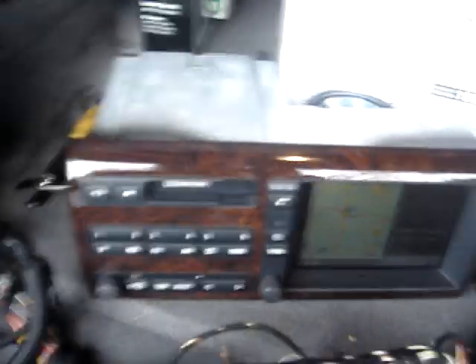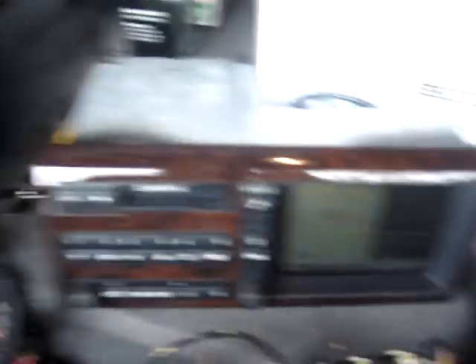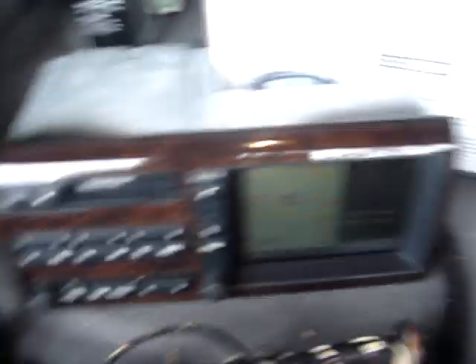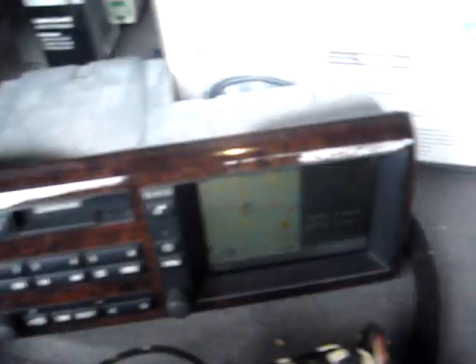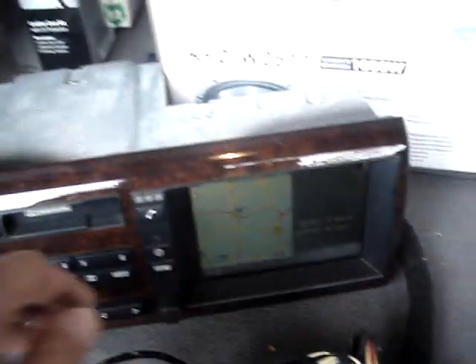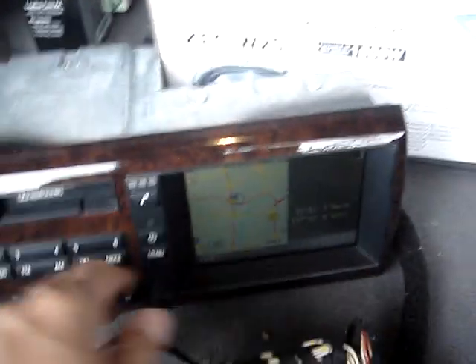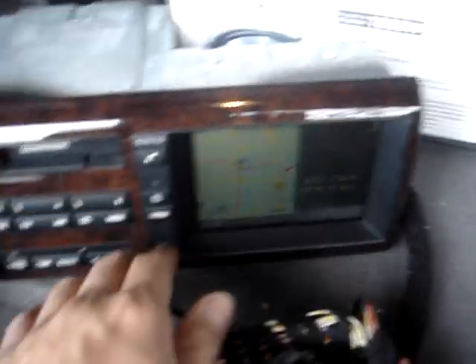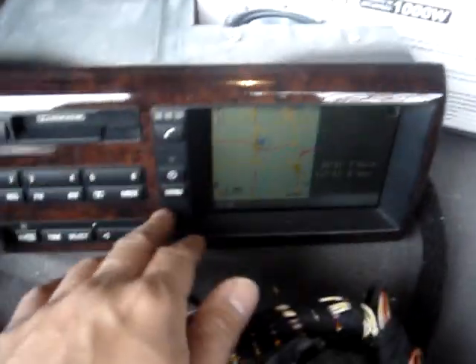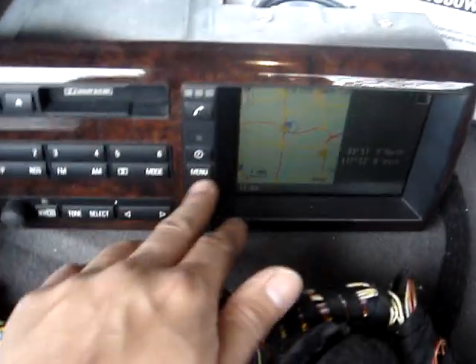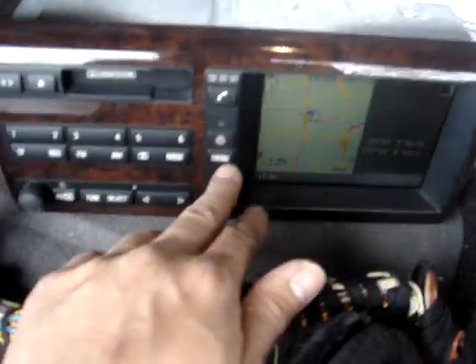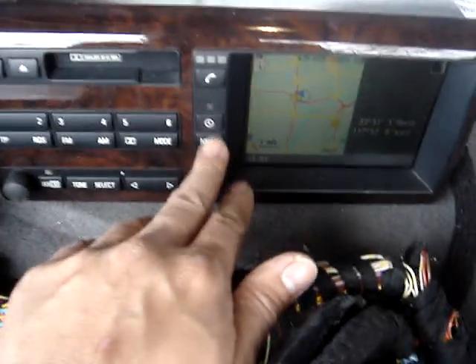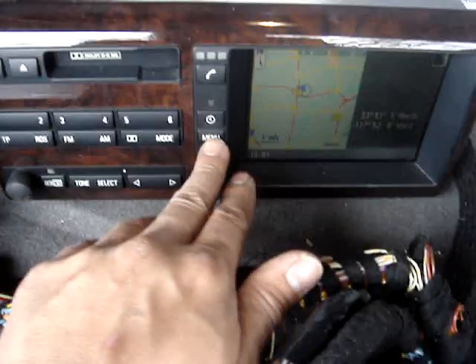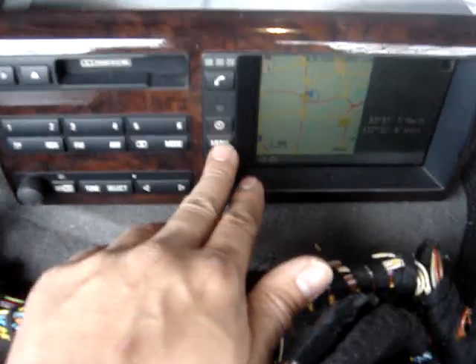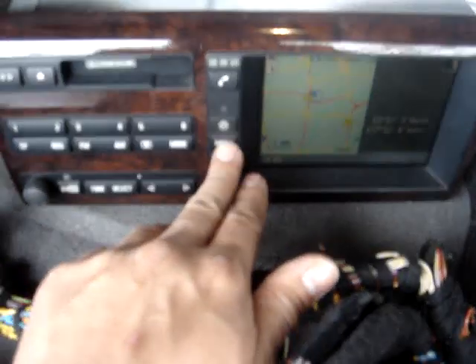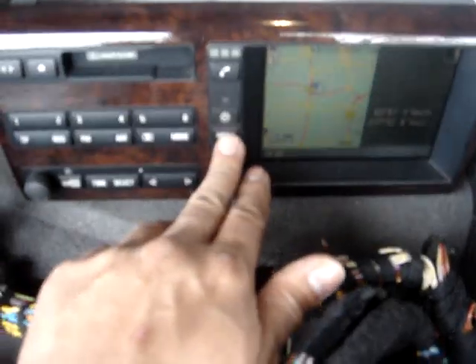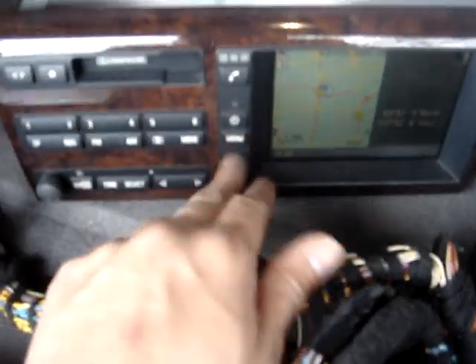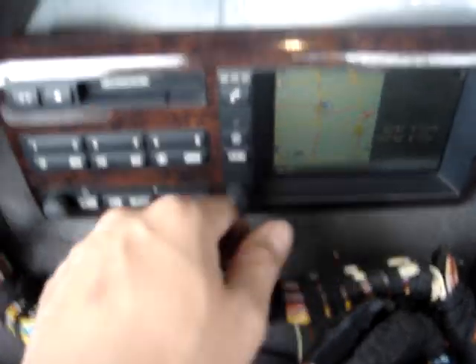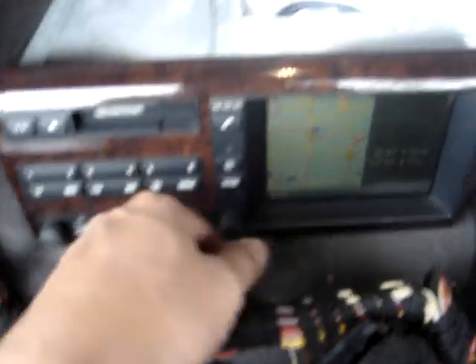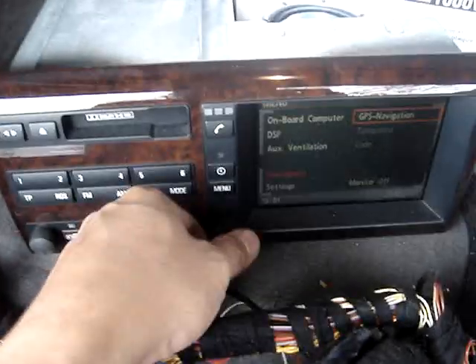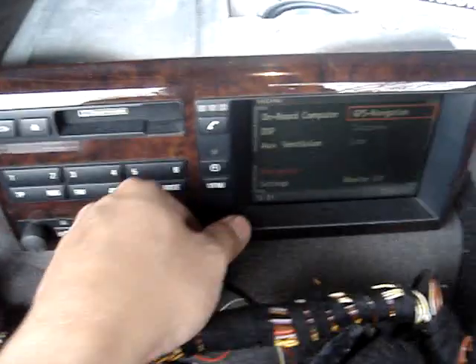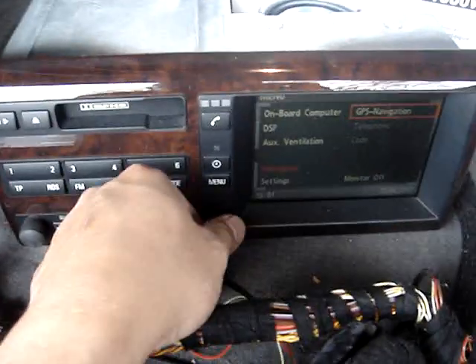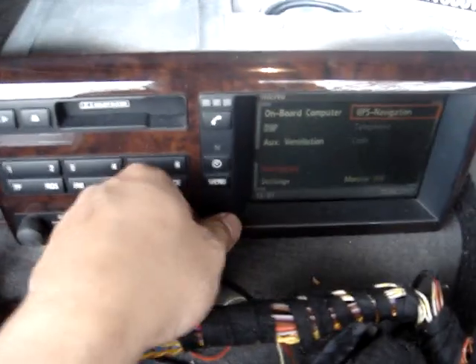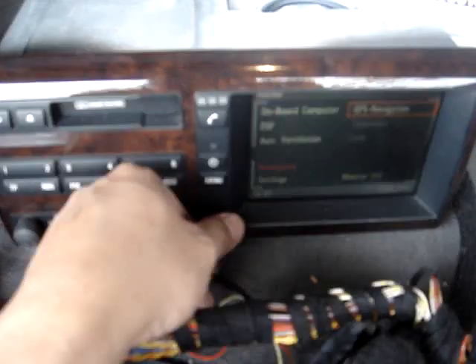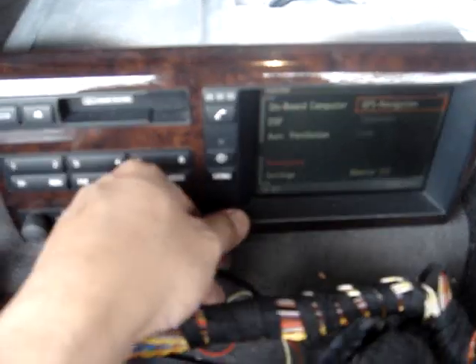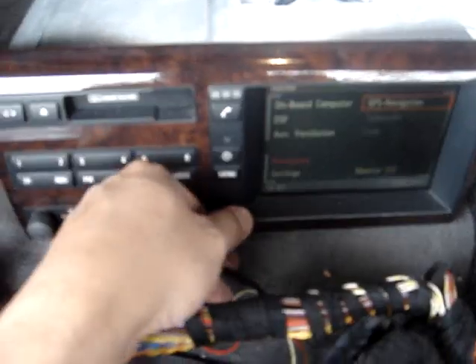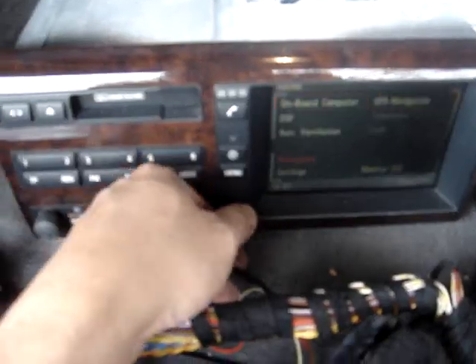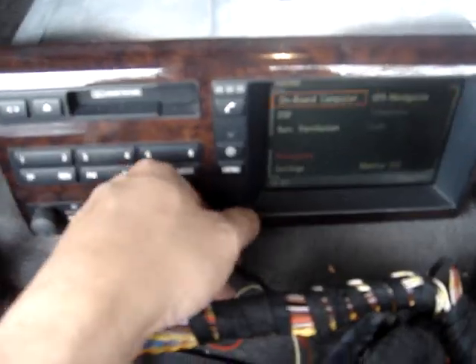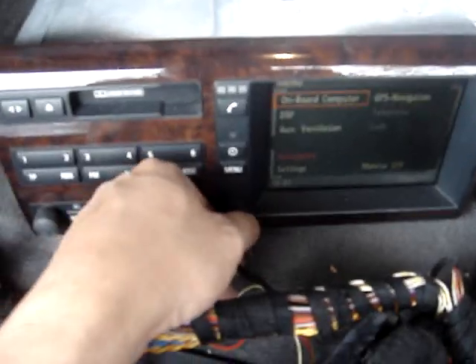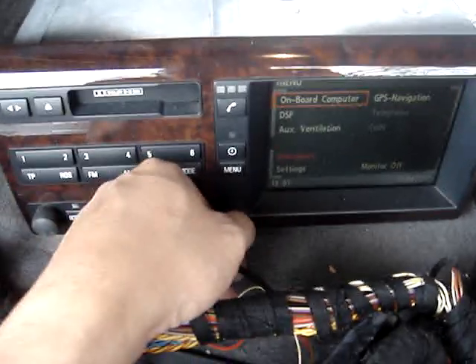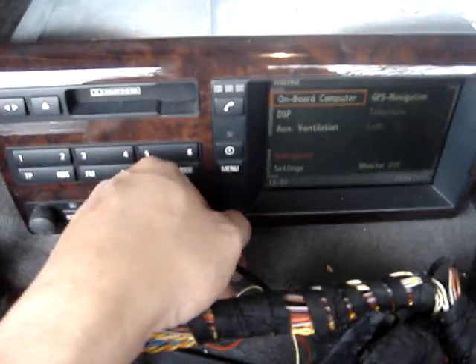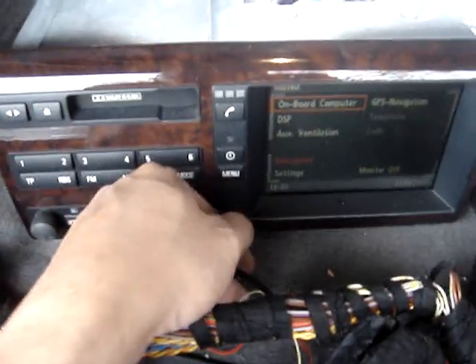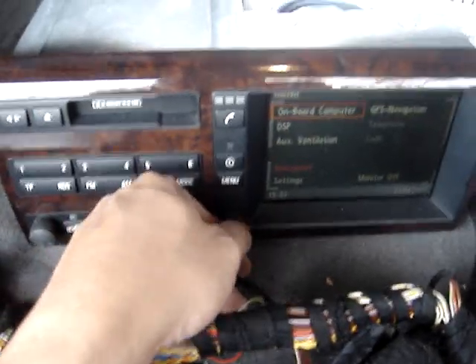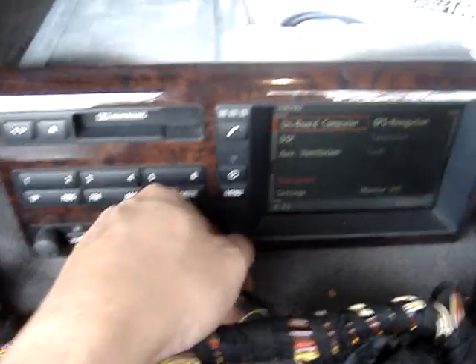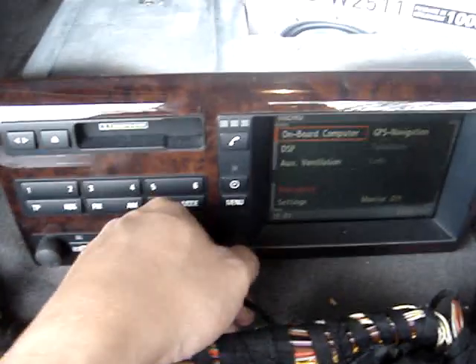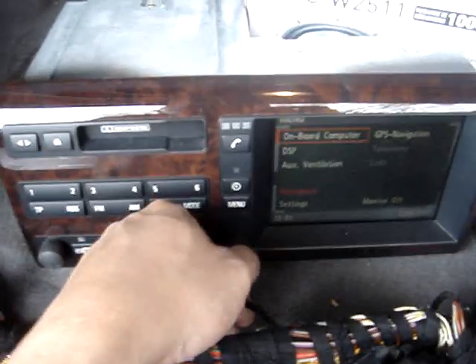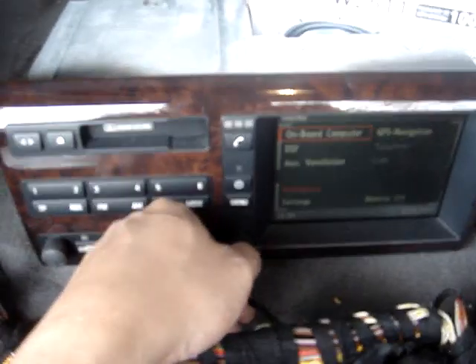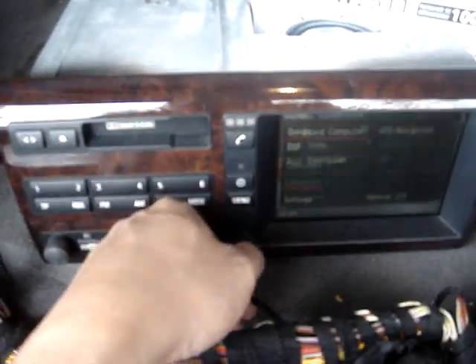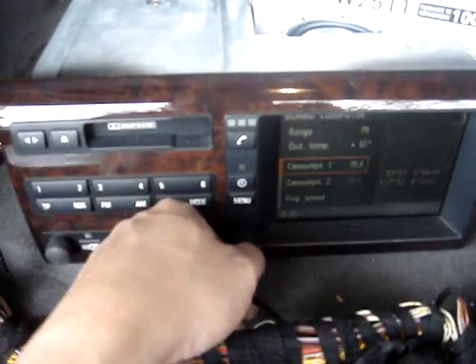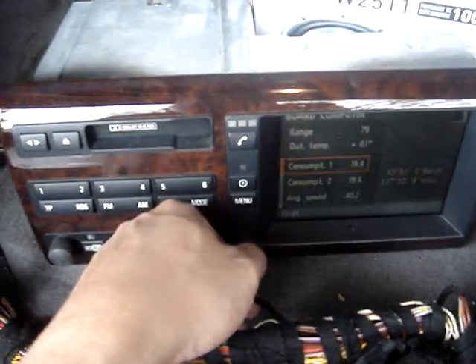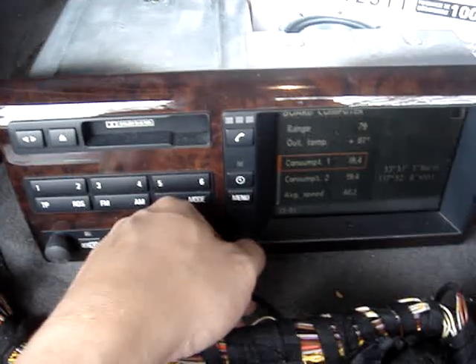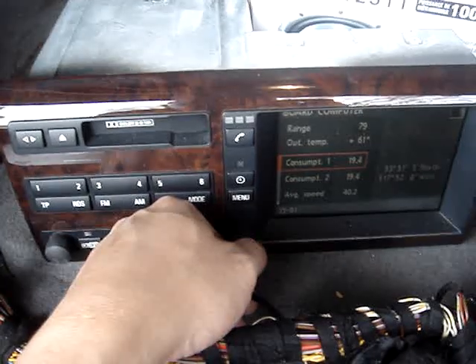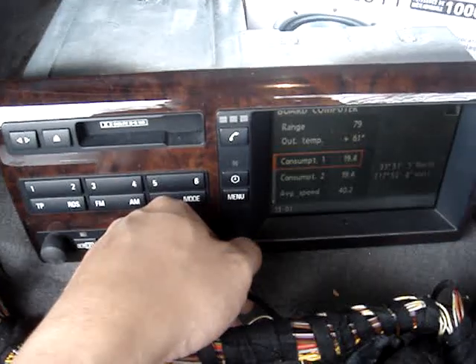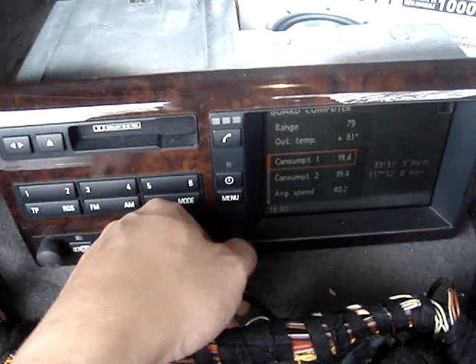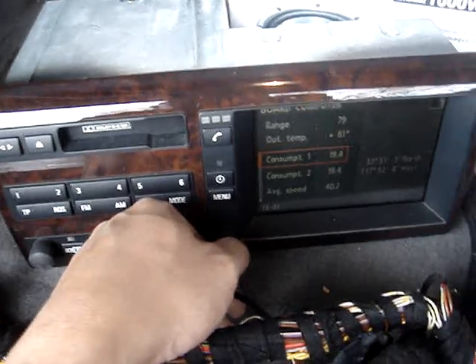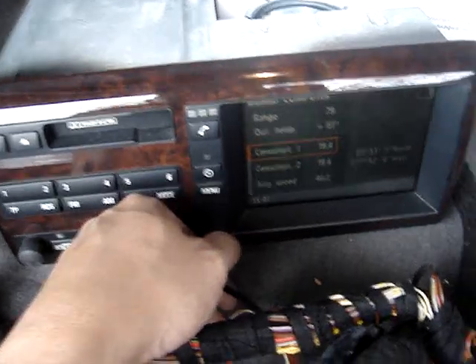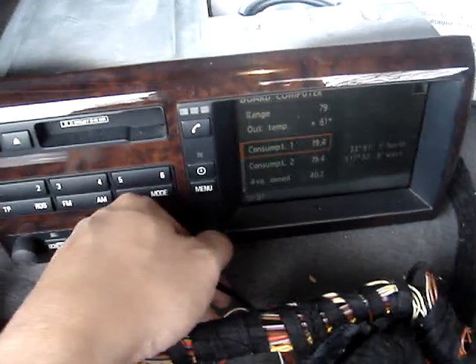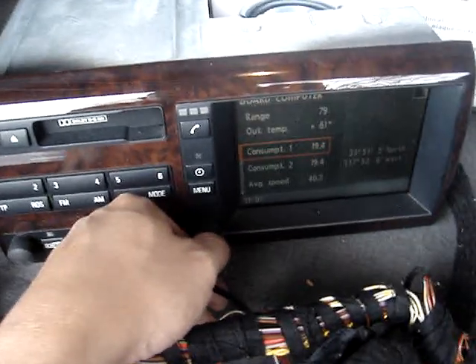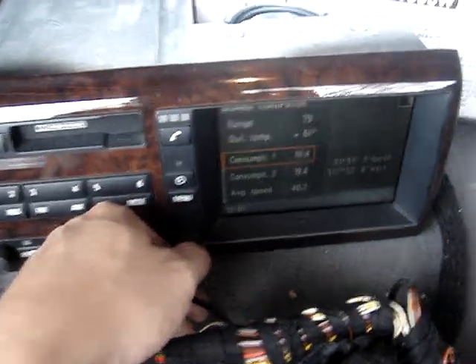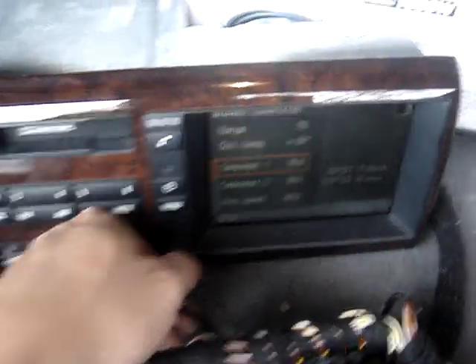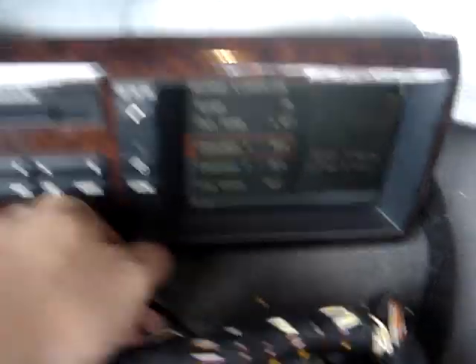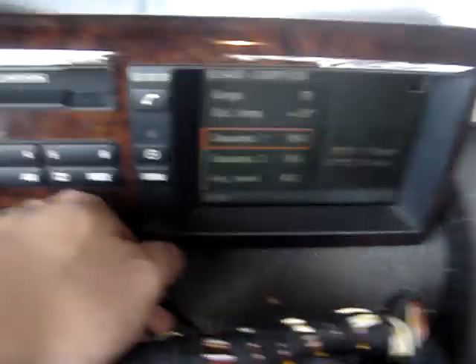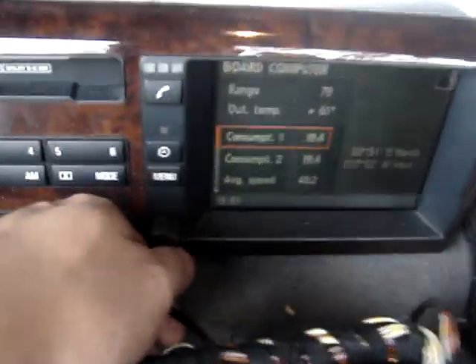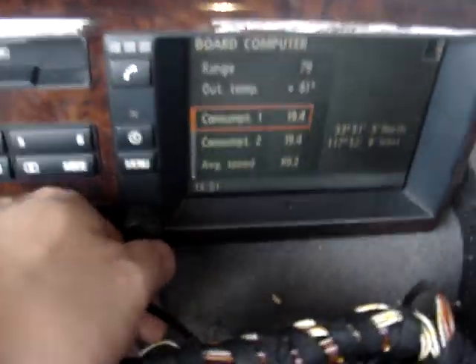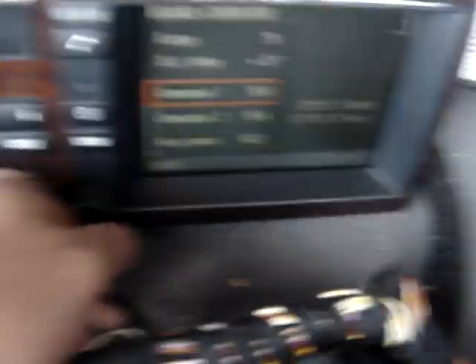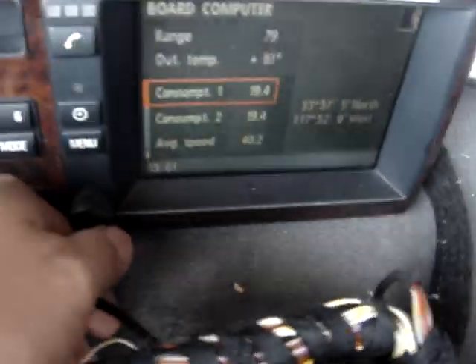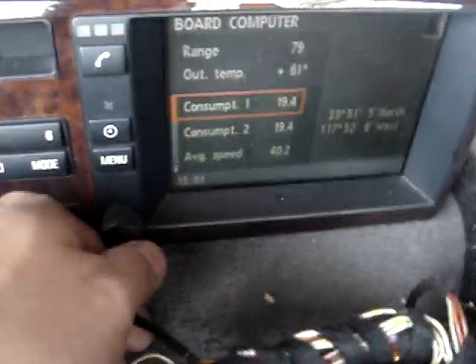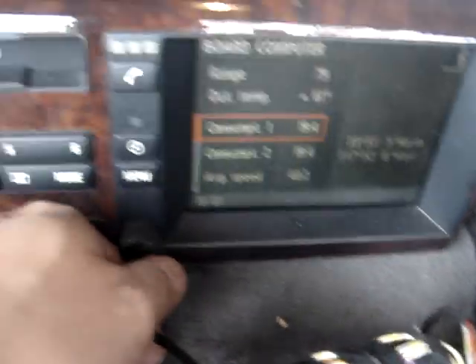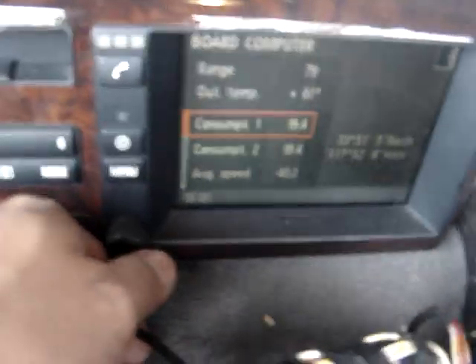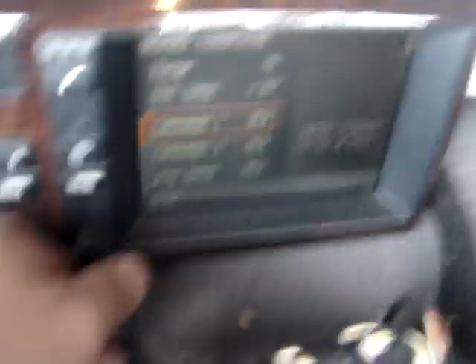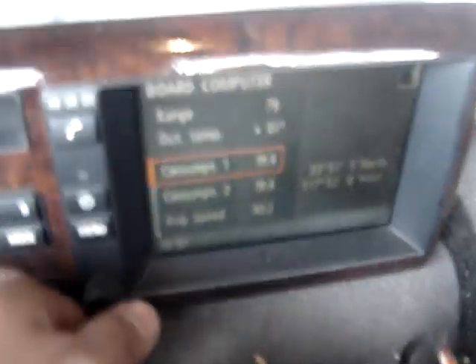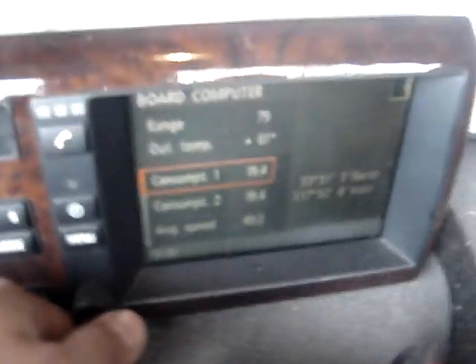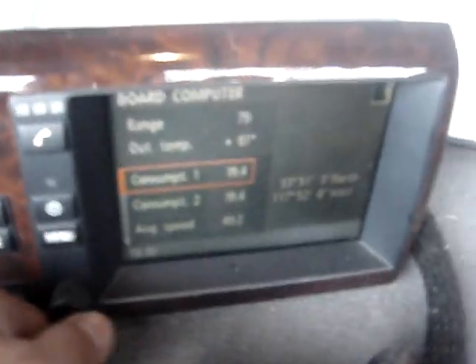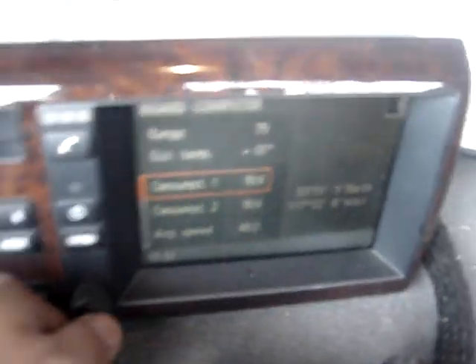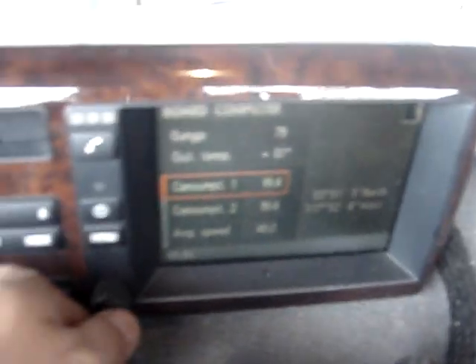Let's go cycle through the menu to see if I can get the onboard computer computations. Yep, it's all there.